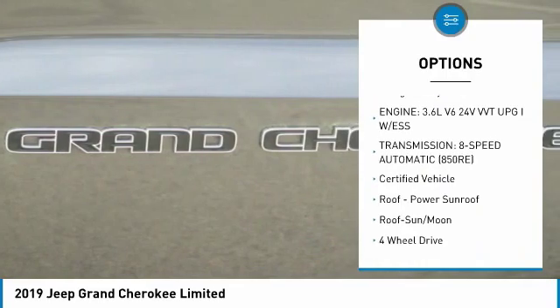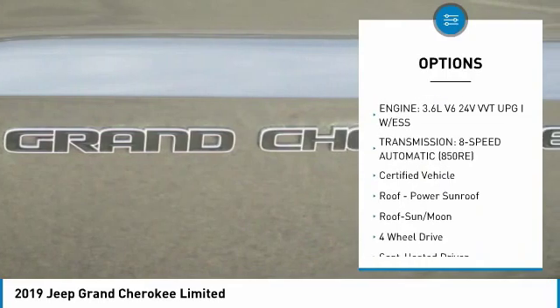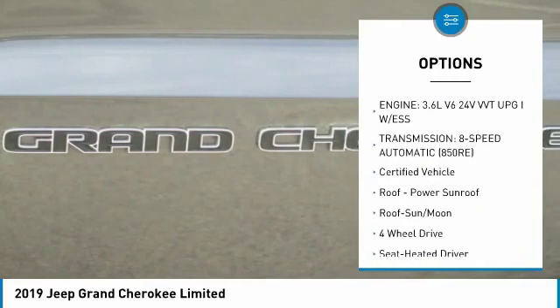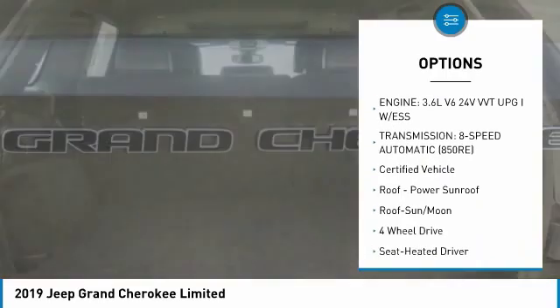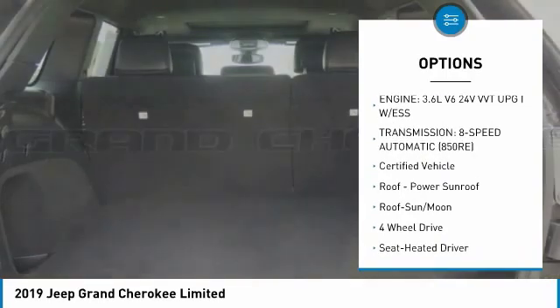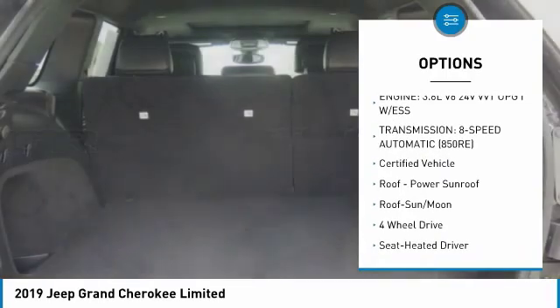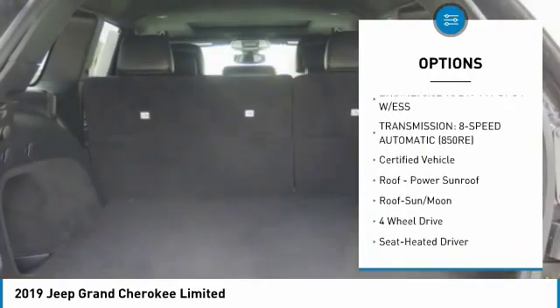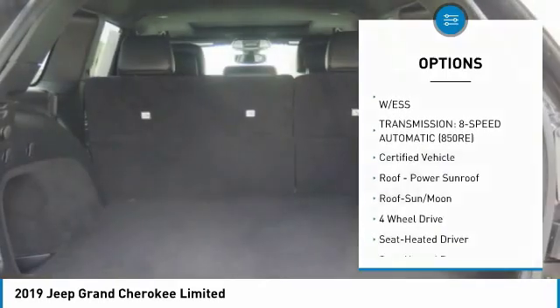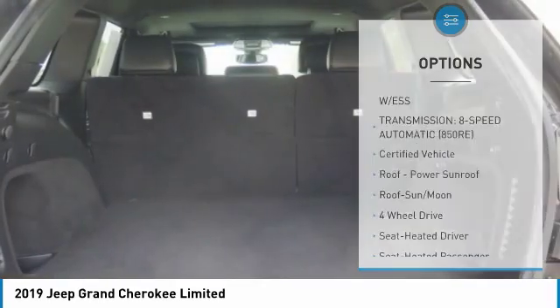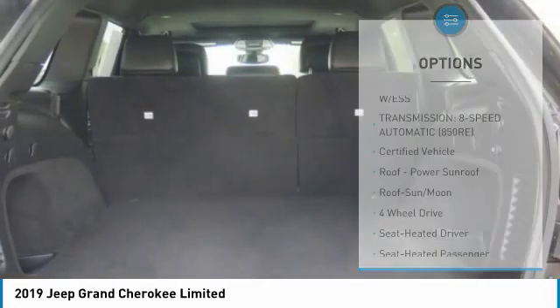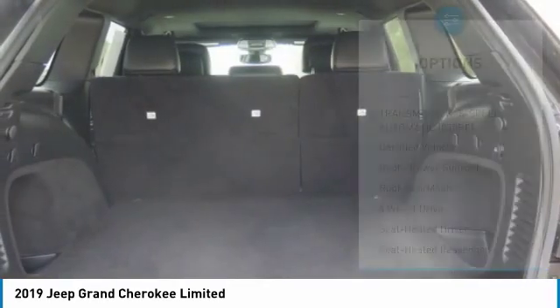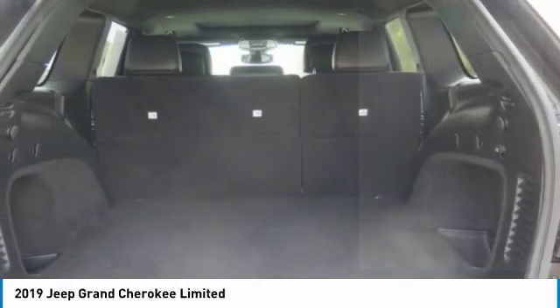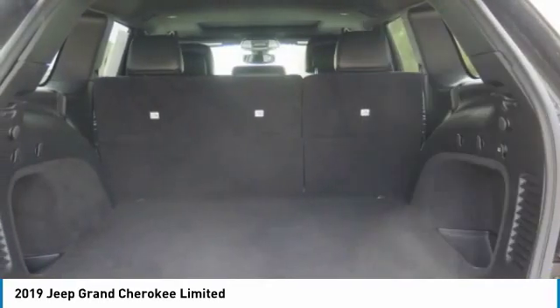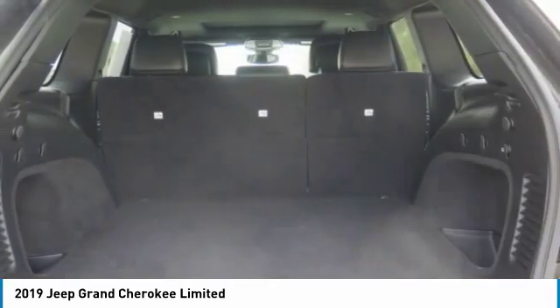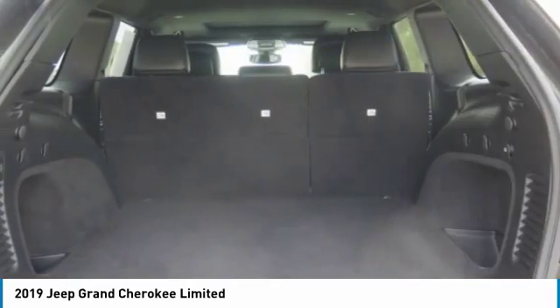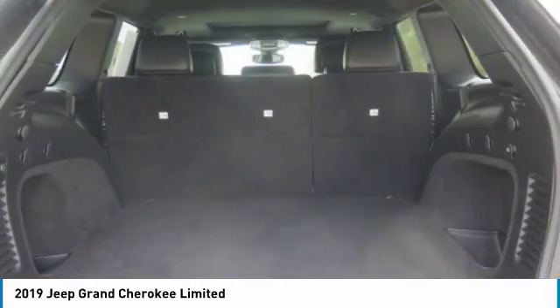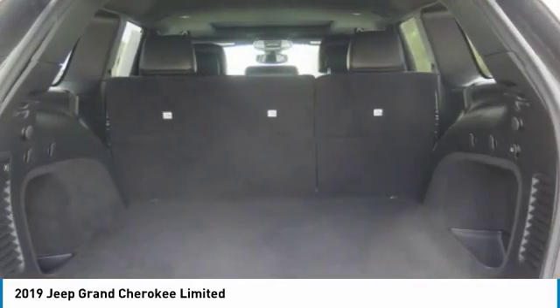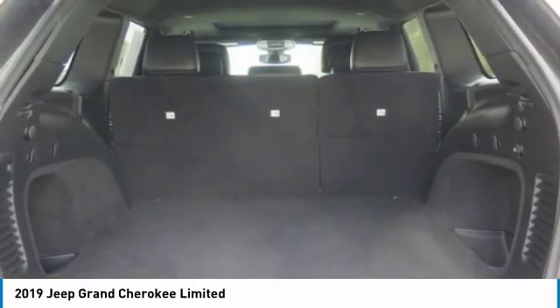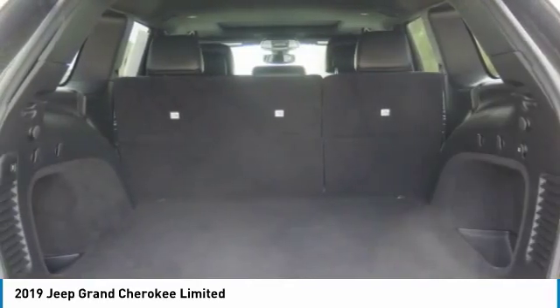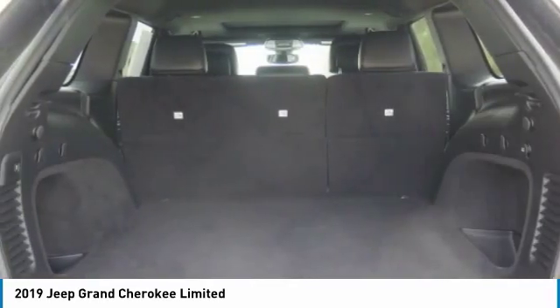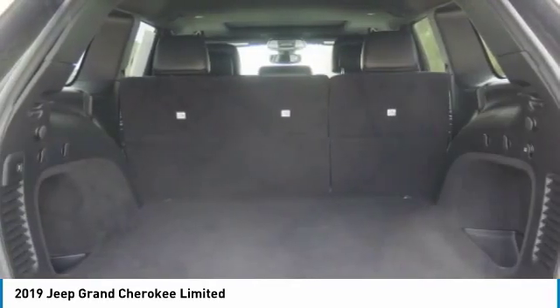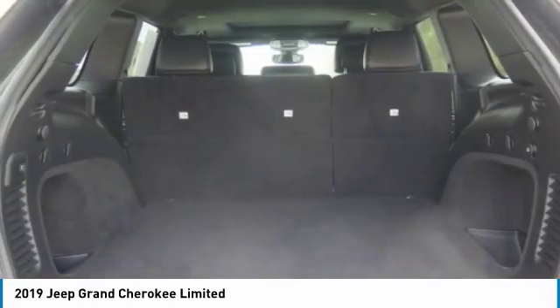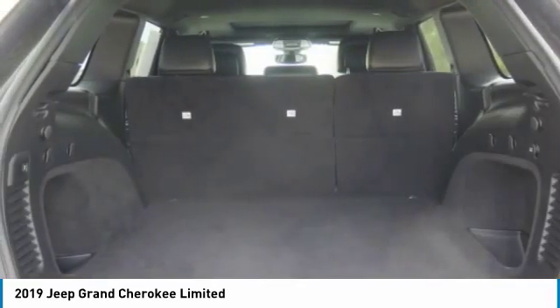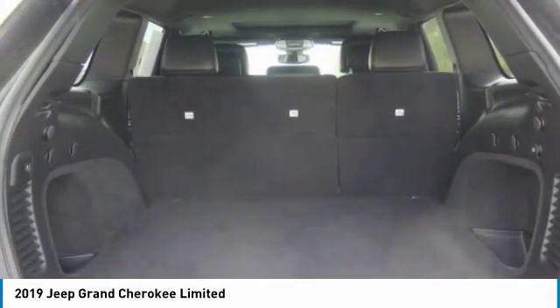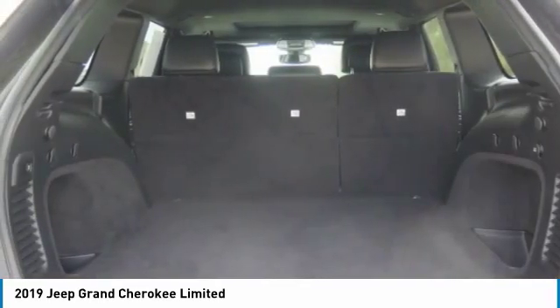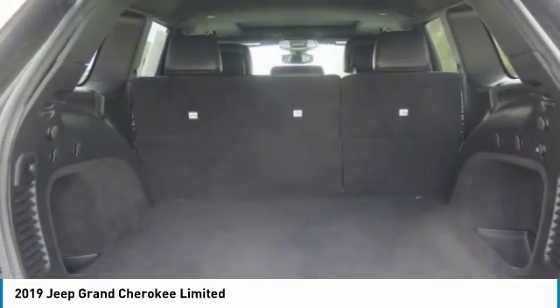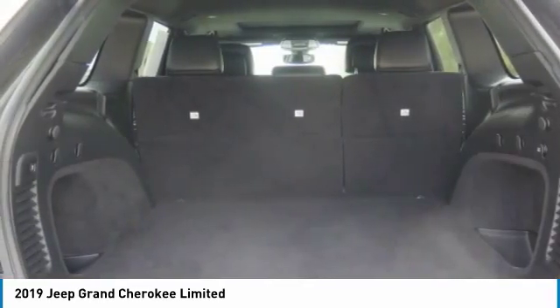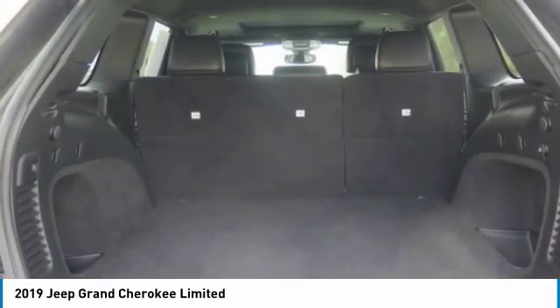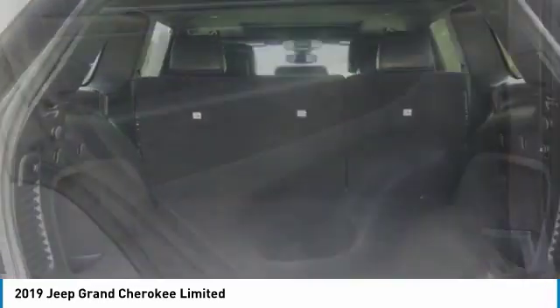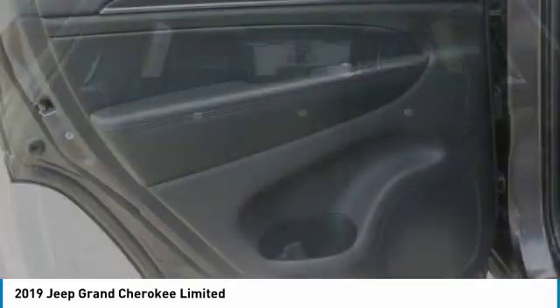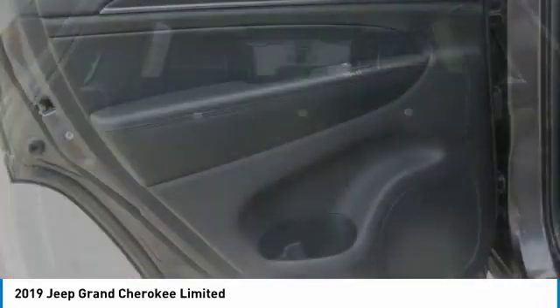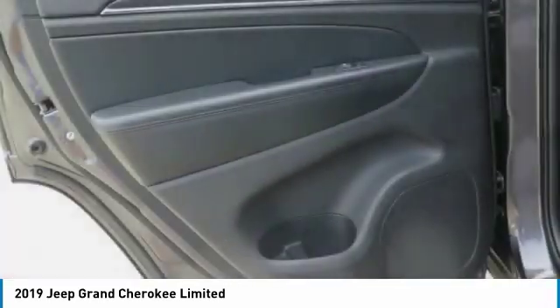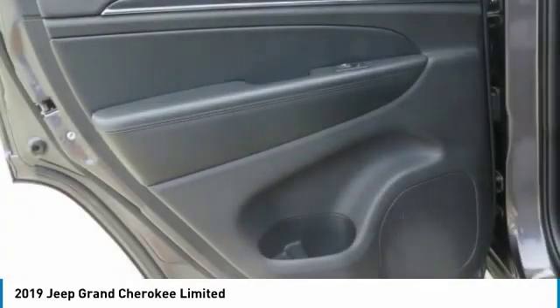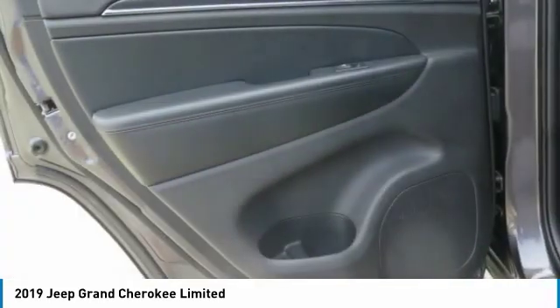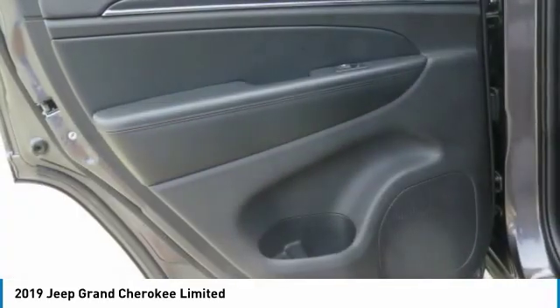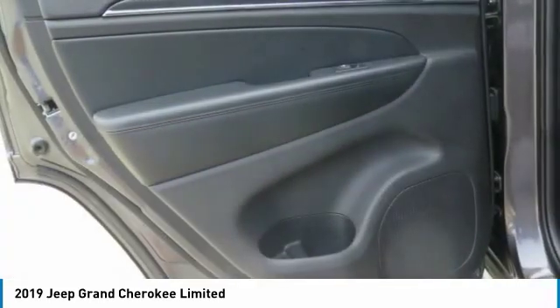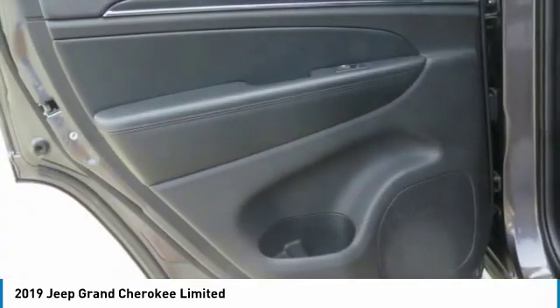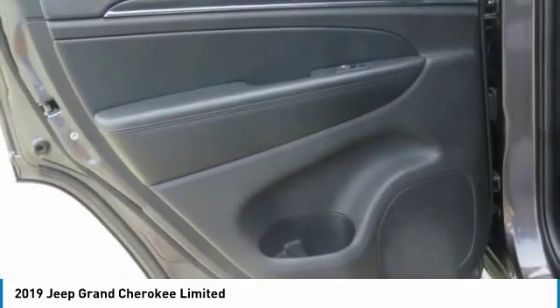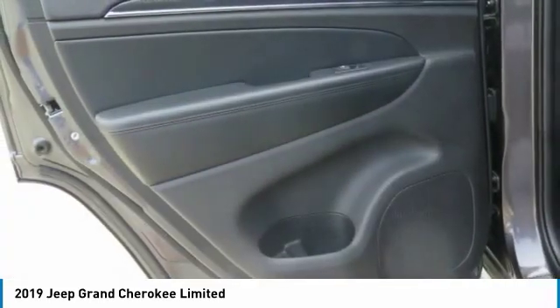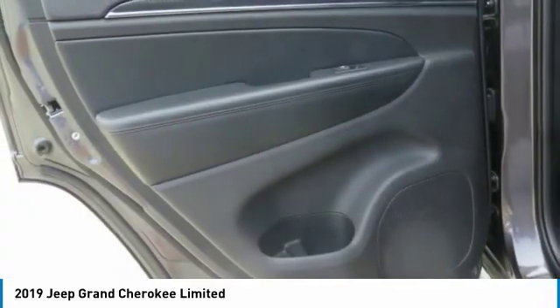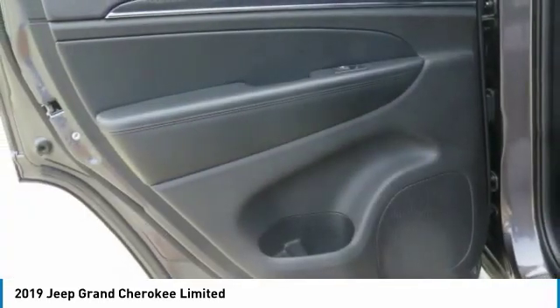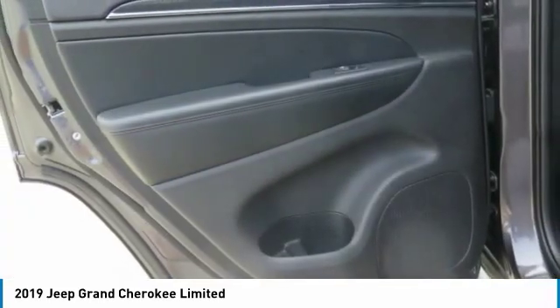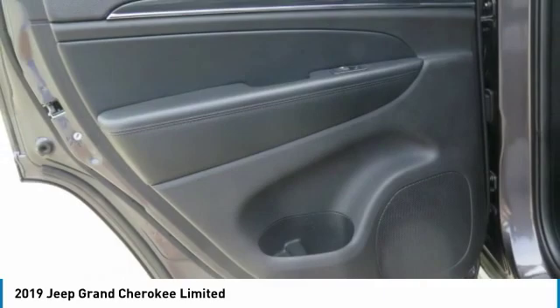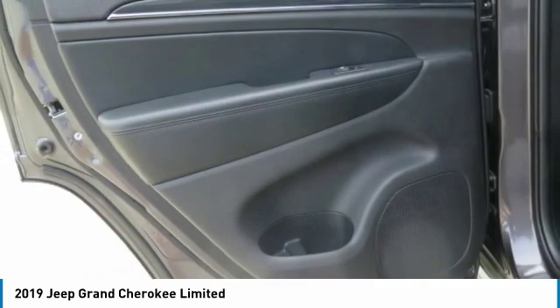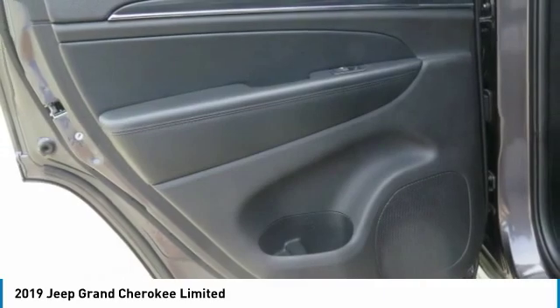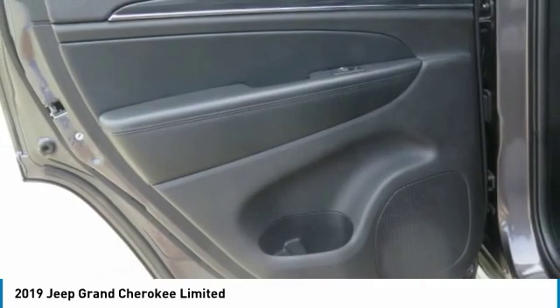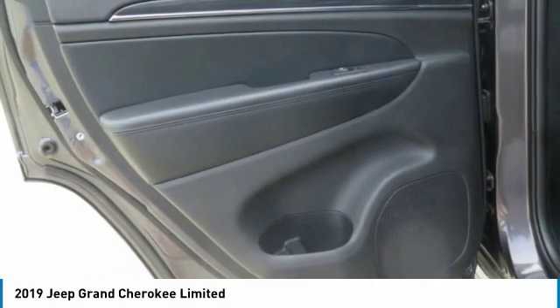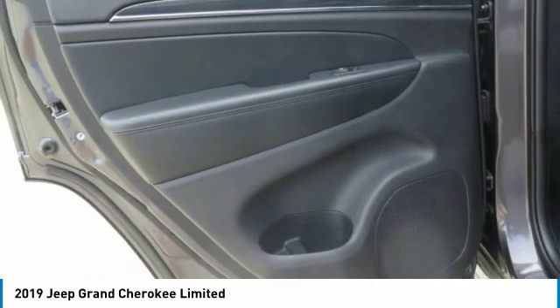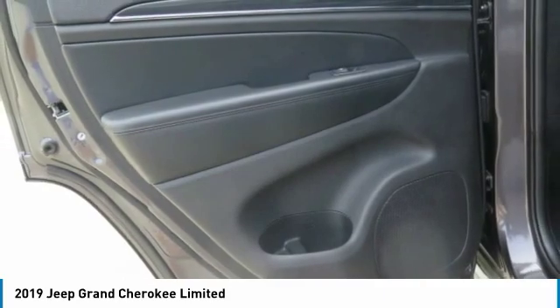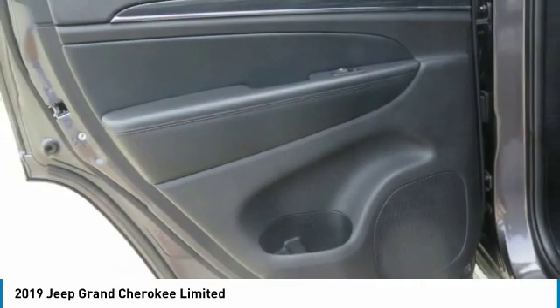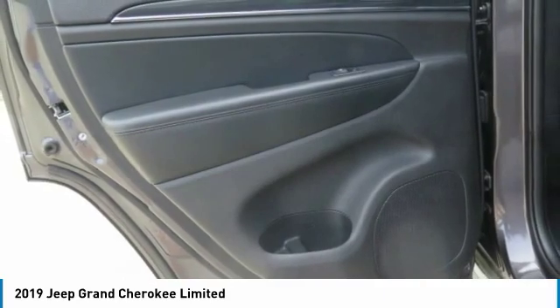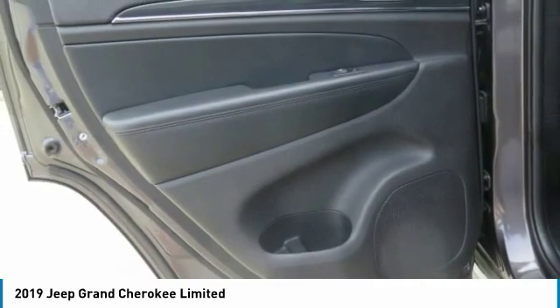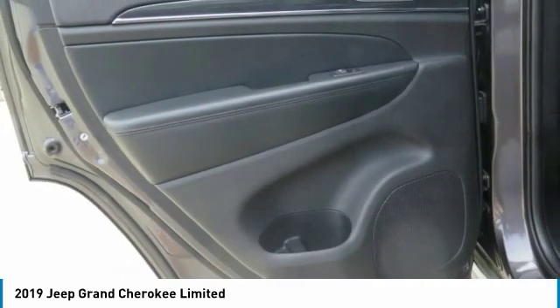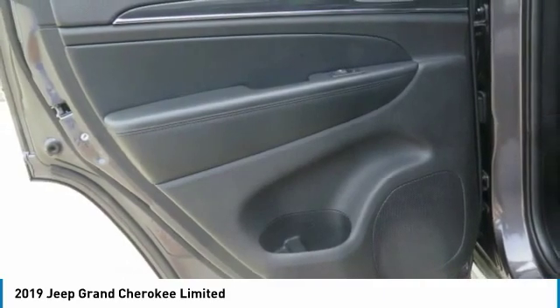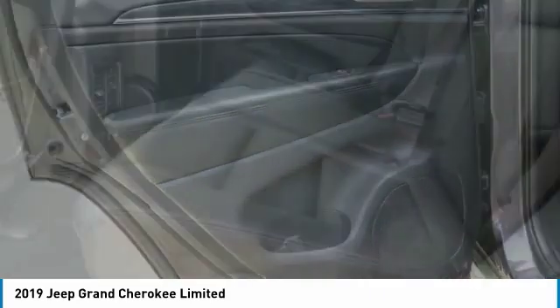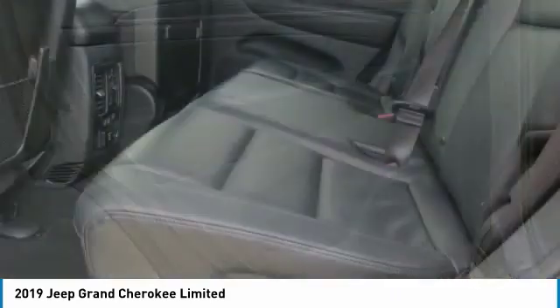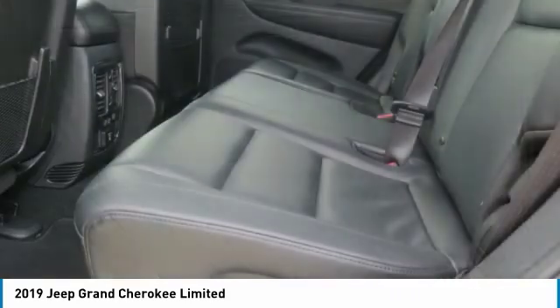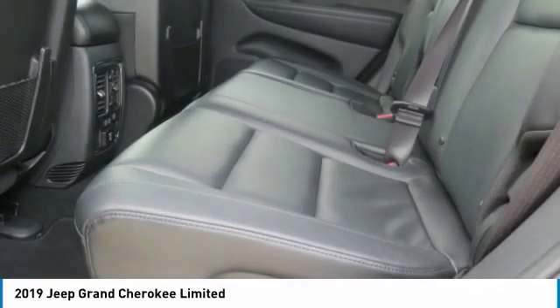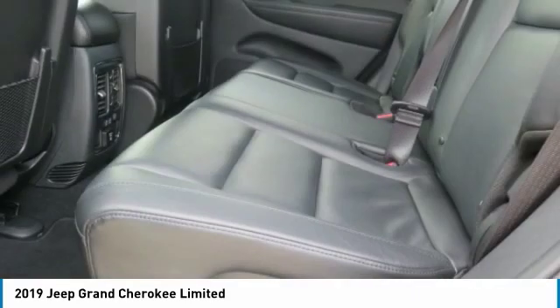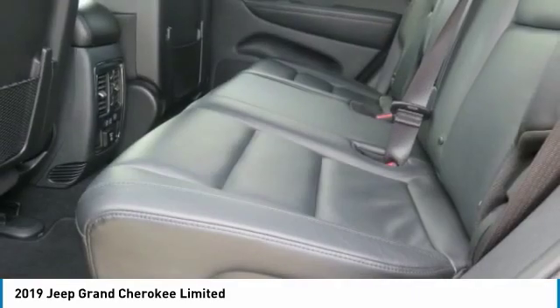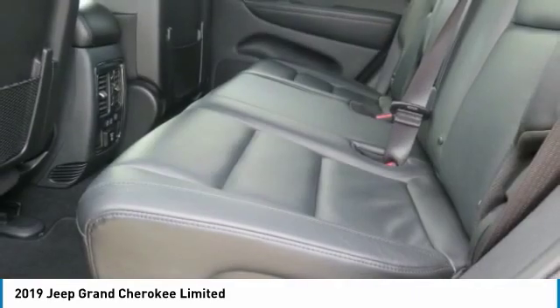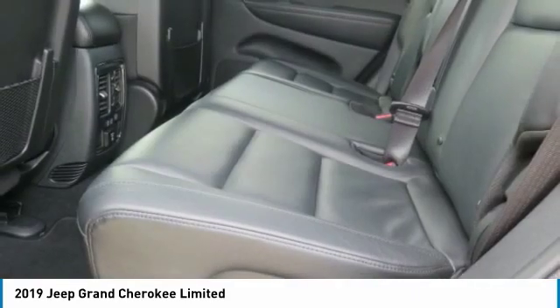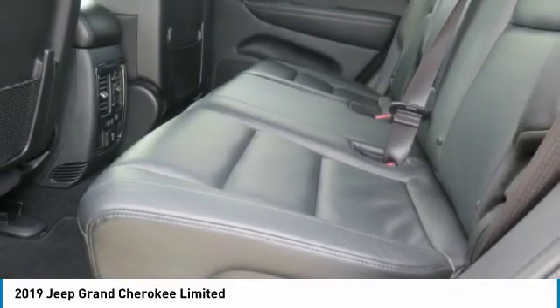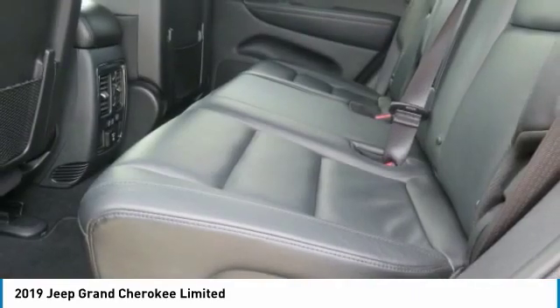Headlights auto off, remote trunk release, mirror memory, navigation system. Come take a test drive today.